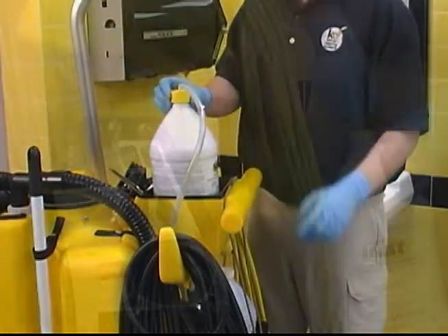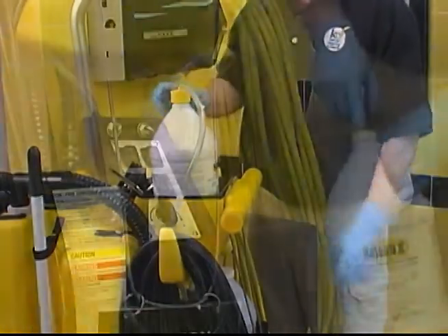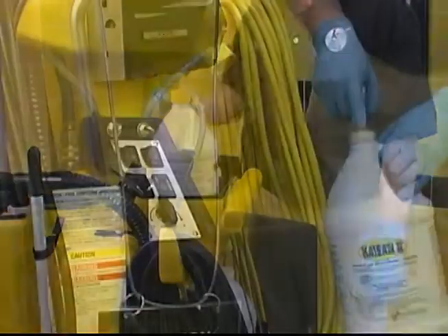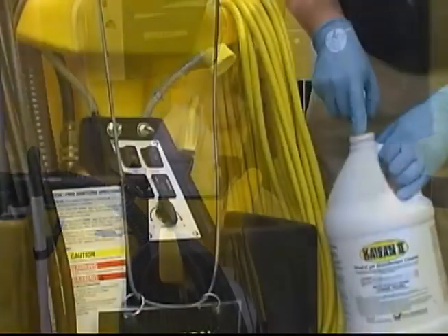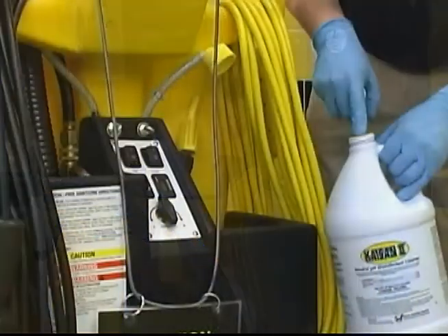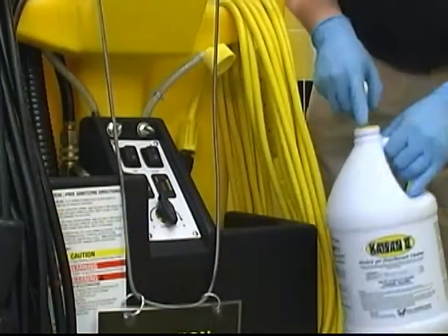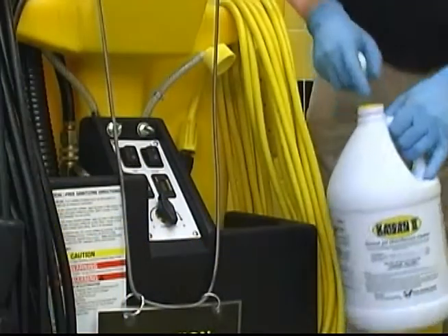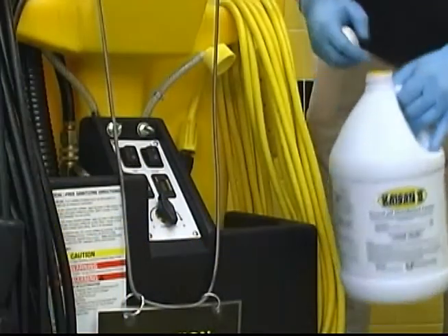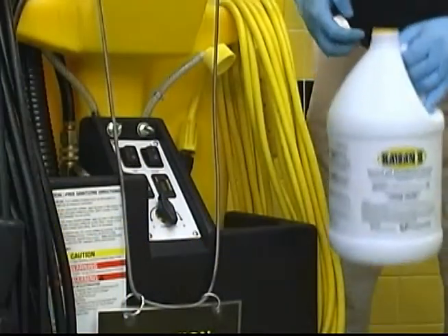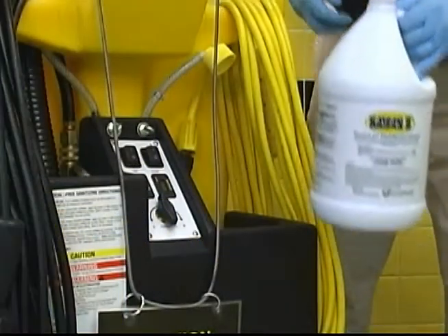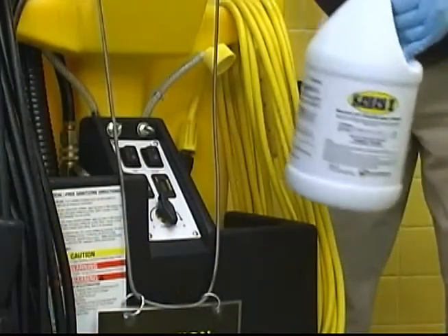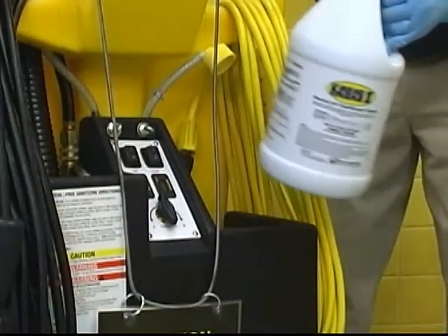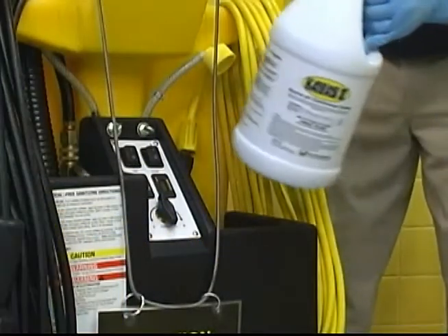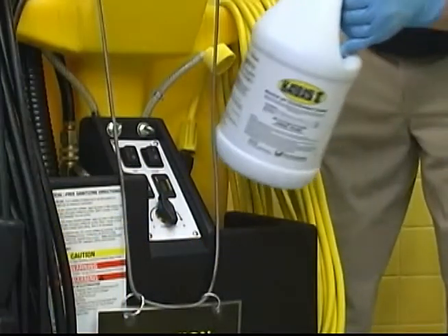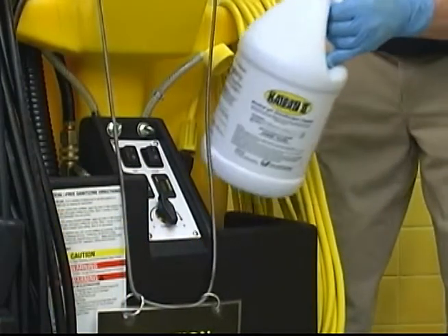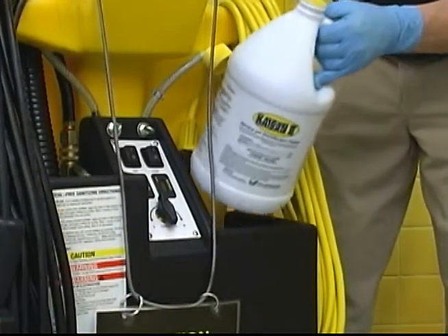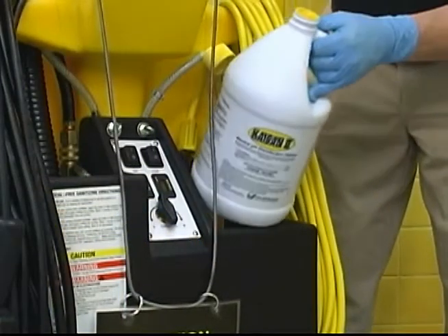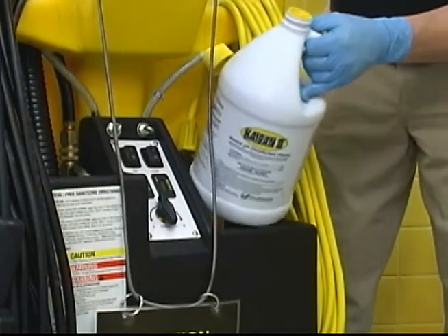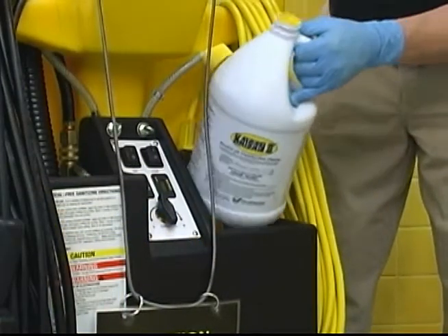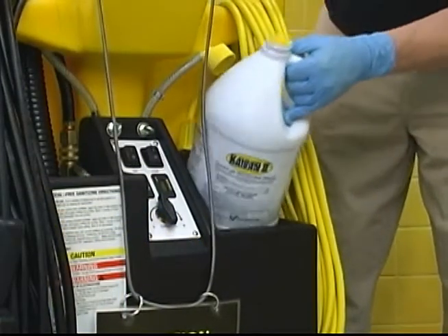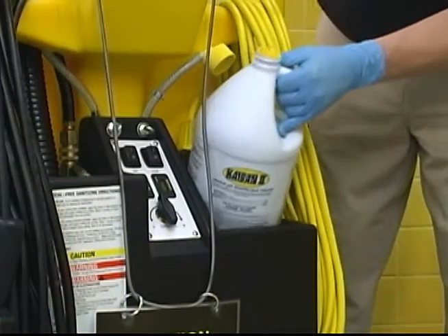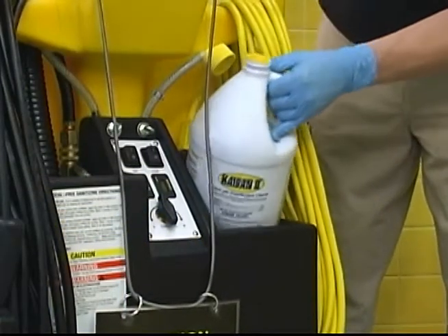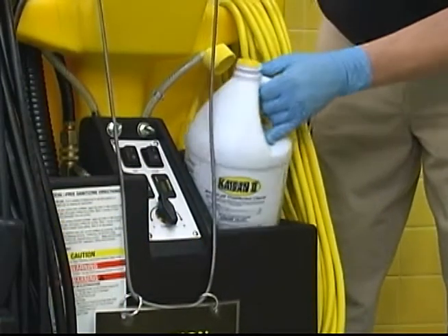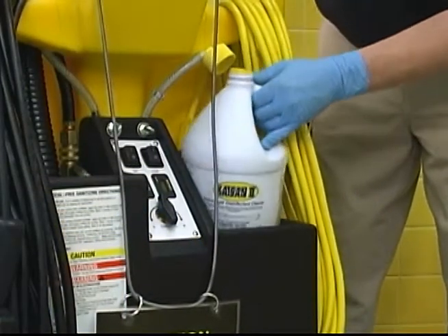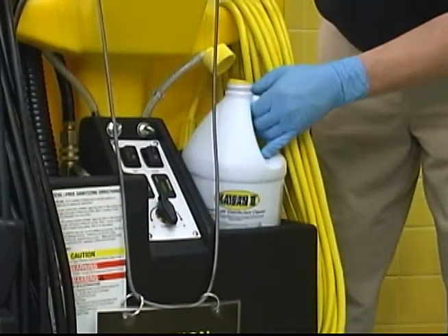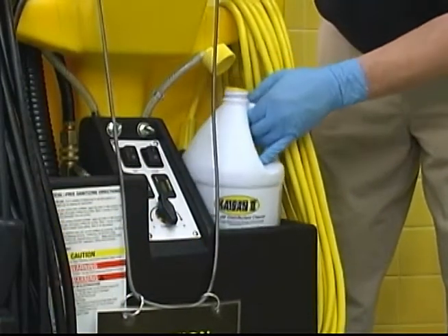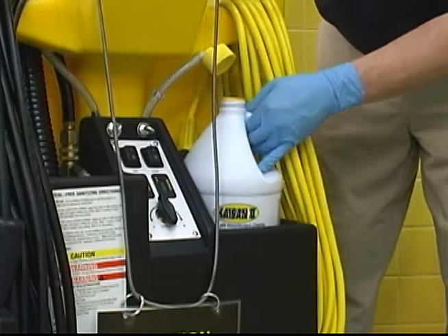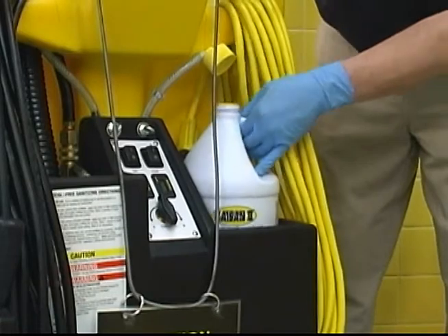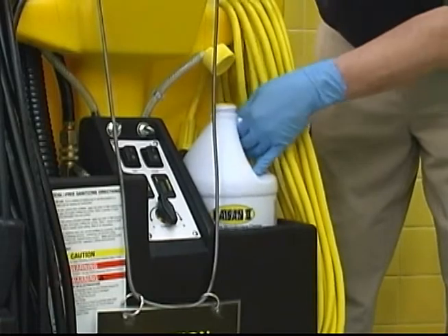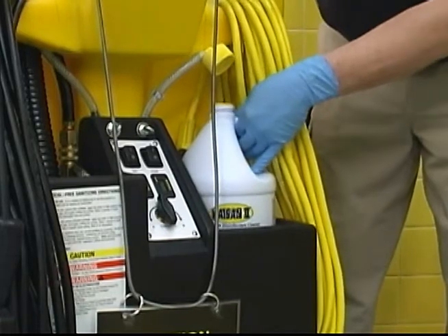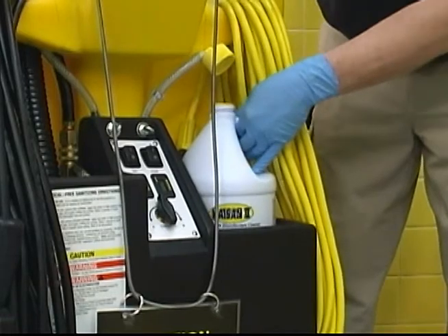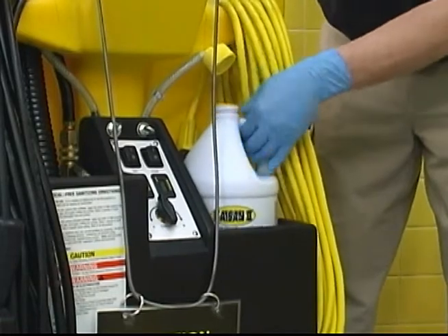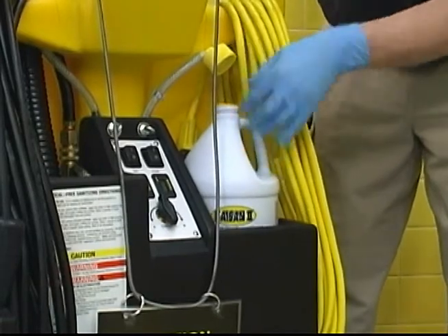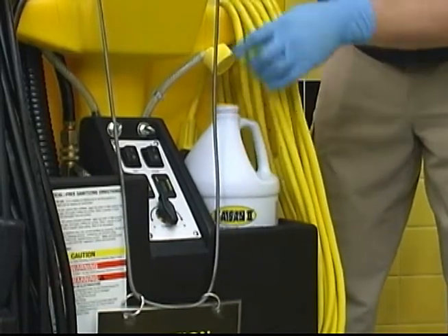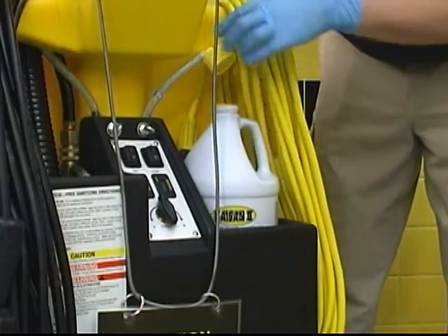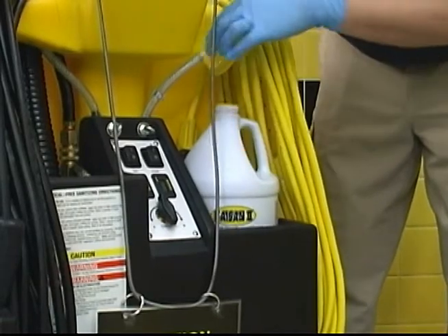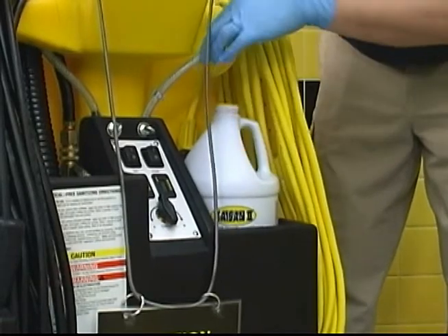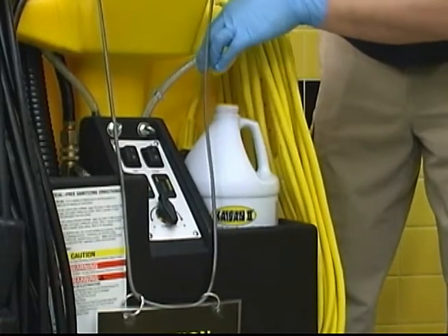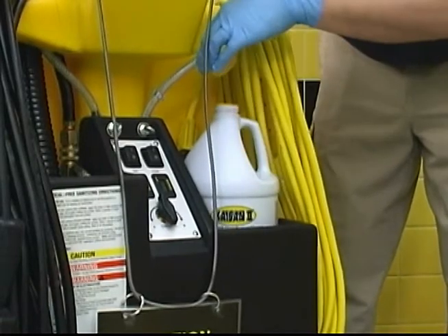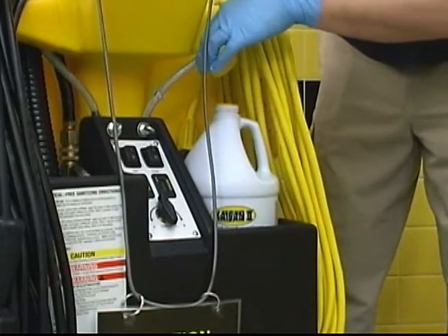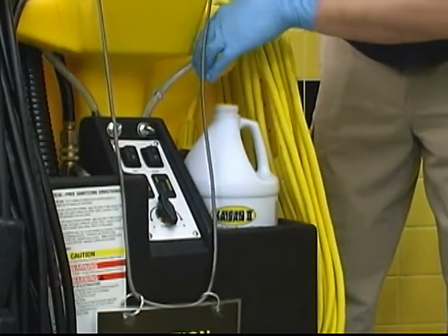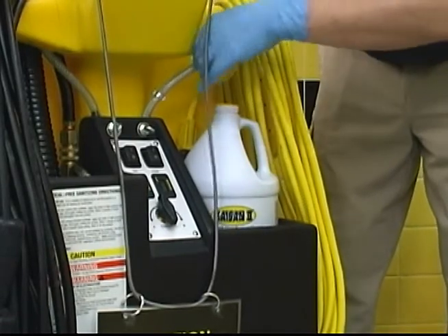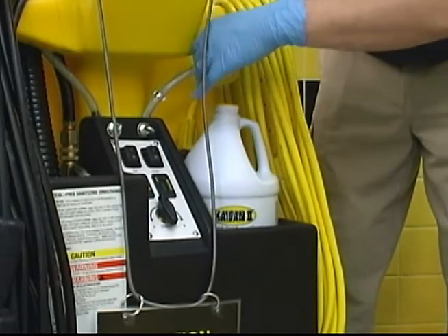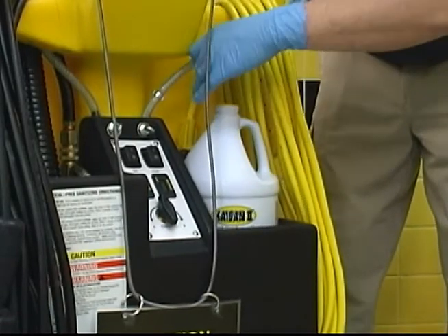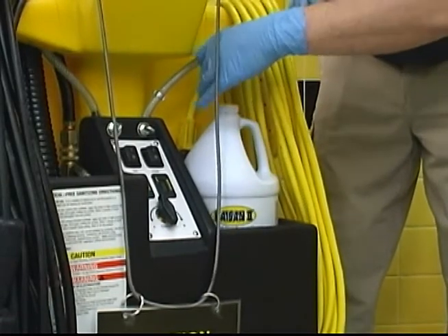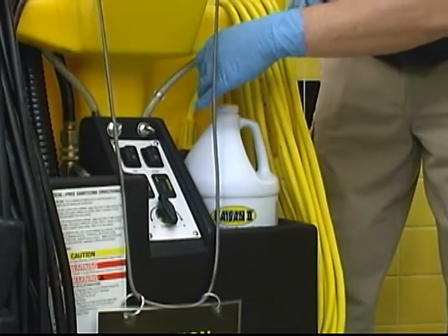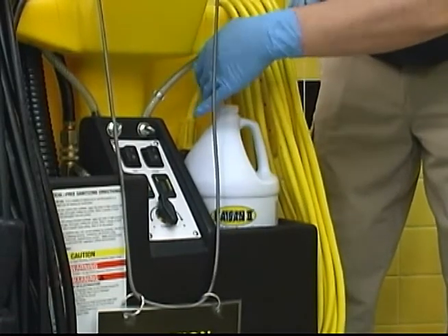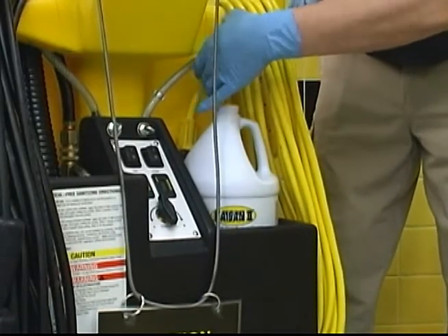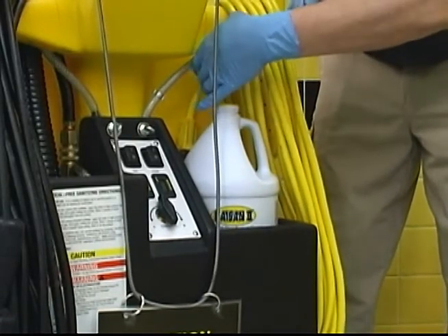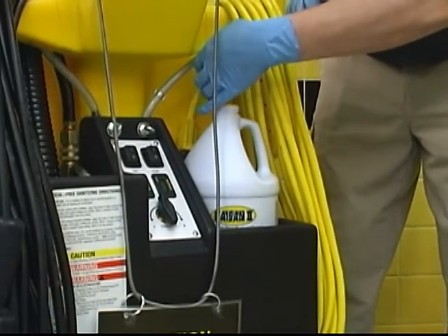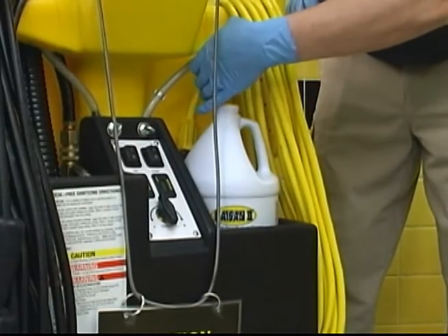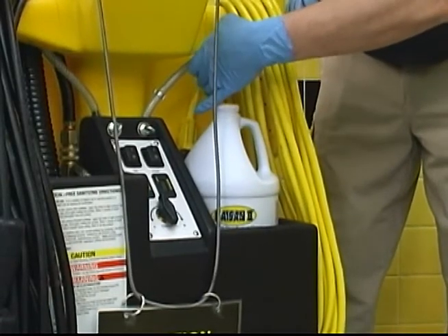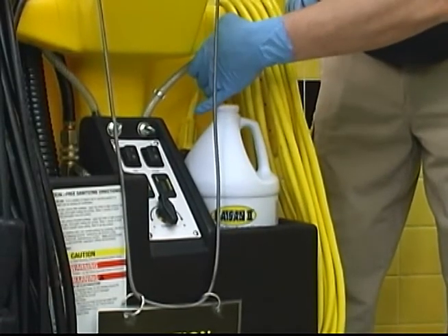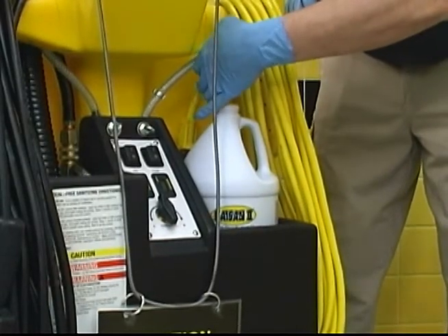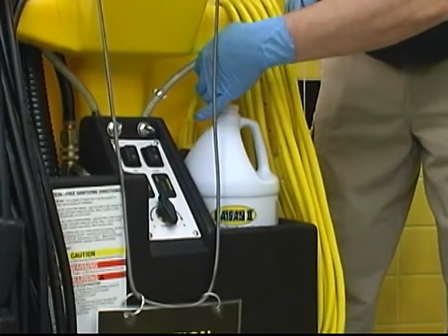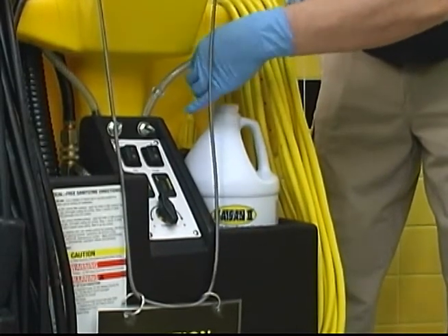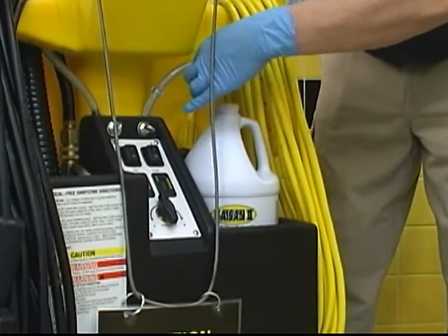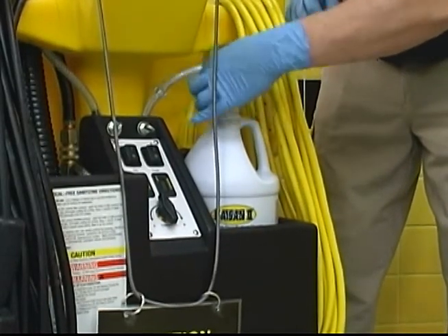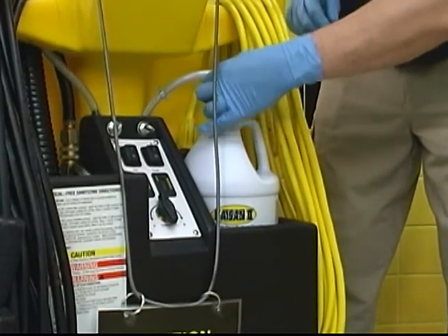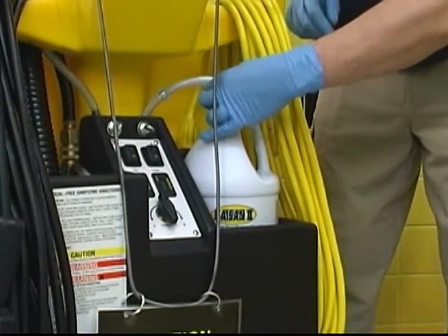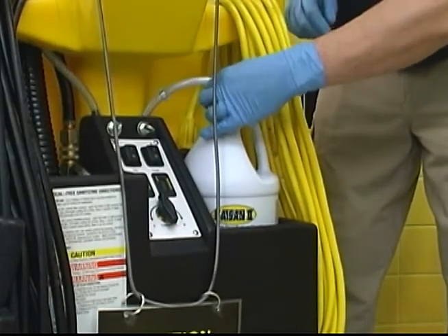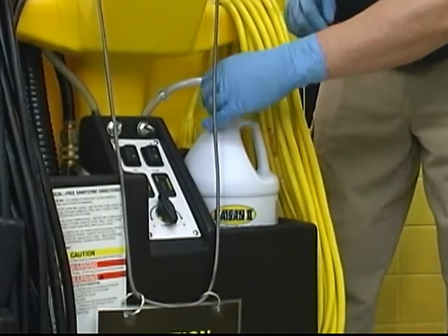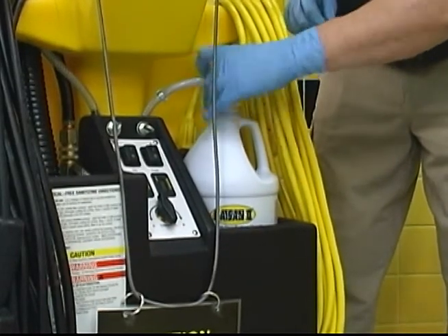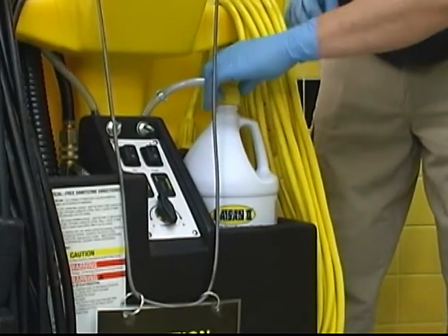If you have a no-touch cleaning machine that accepts dual chemicals, you may repeat the process for a second chemical.